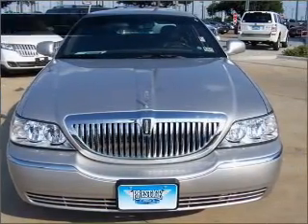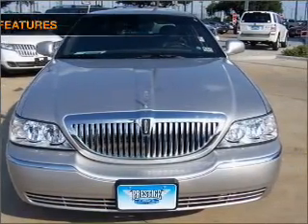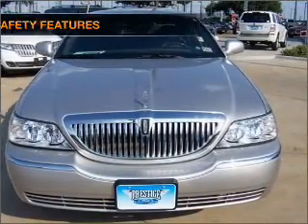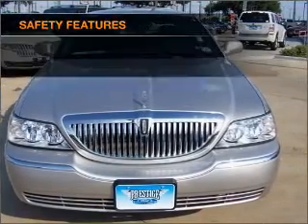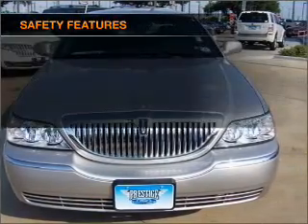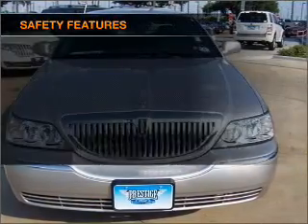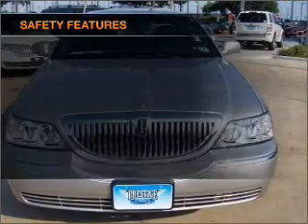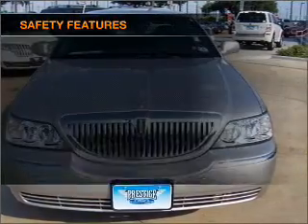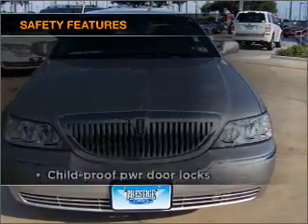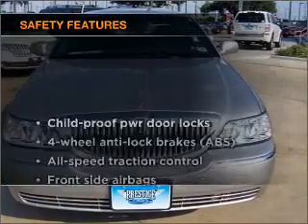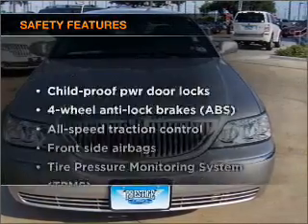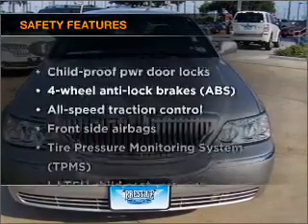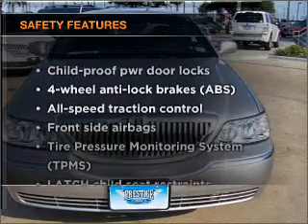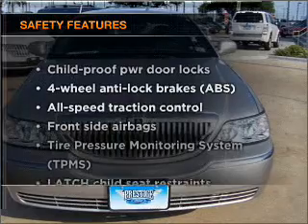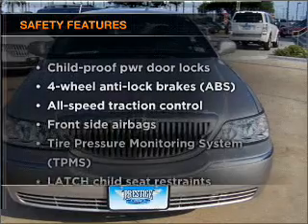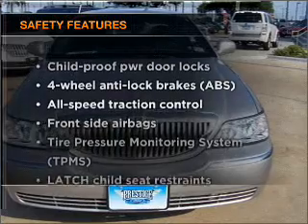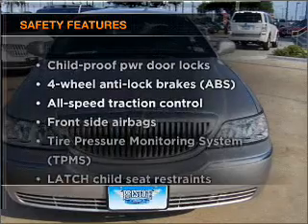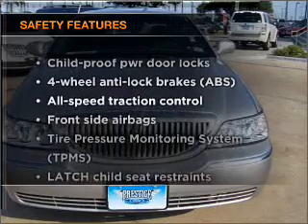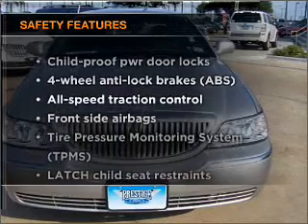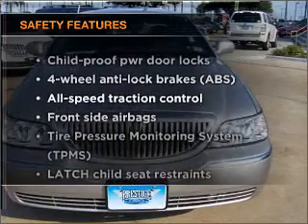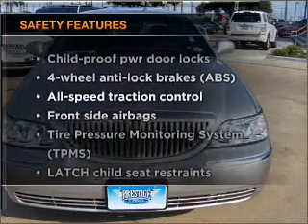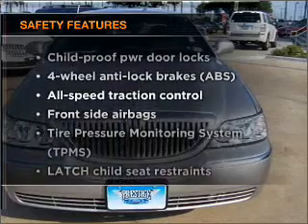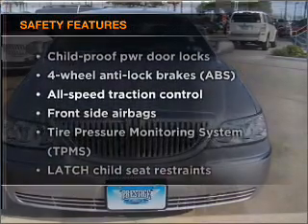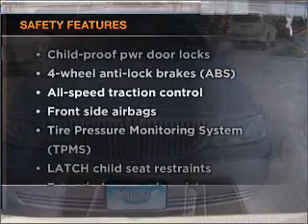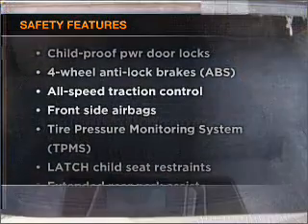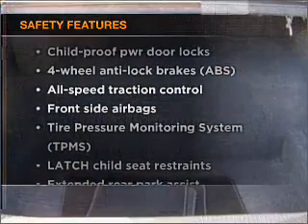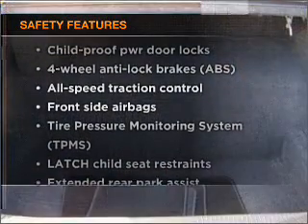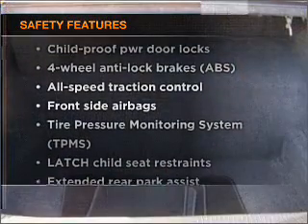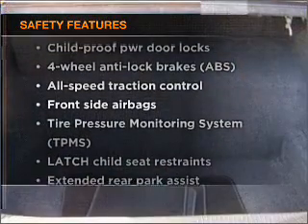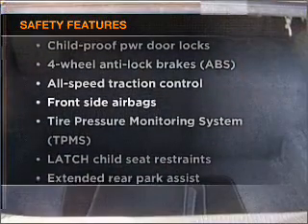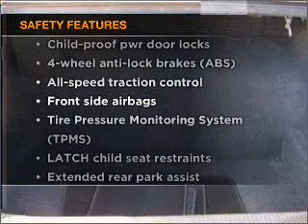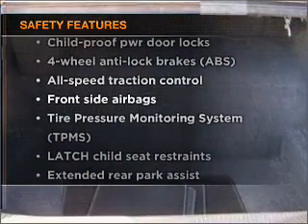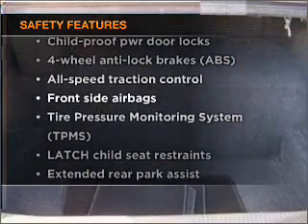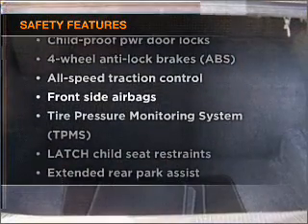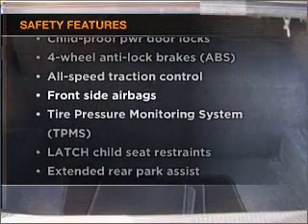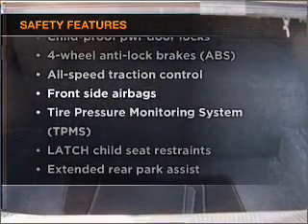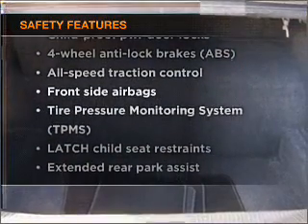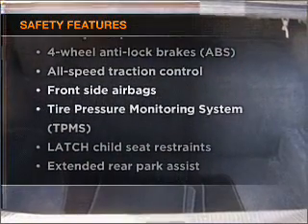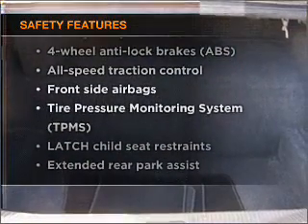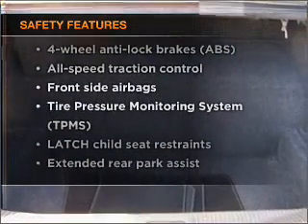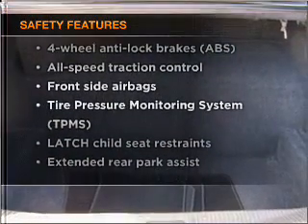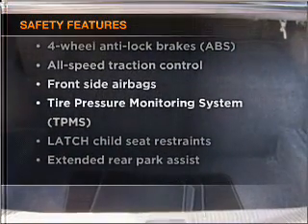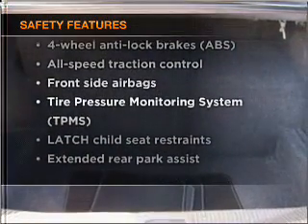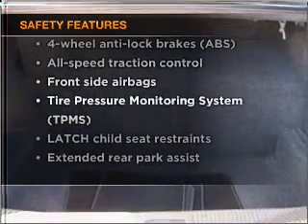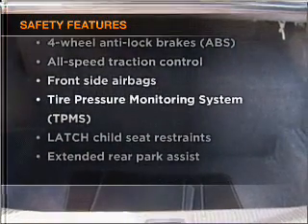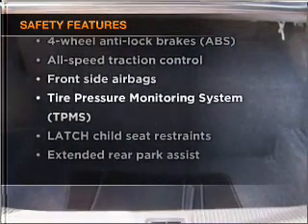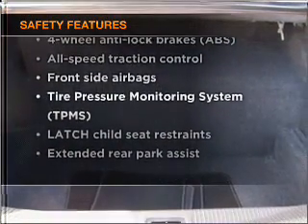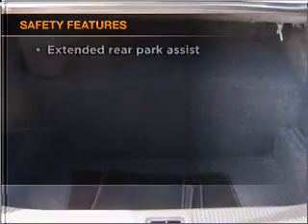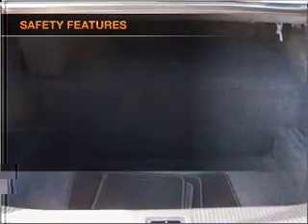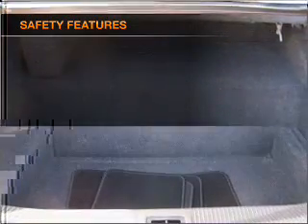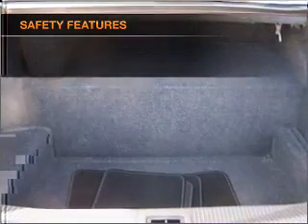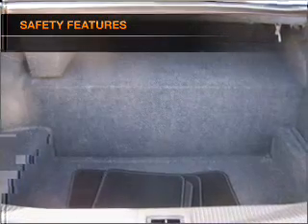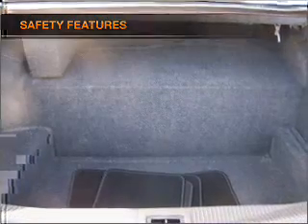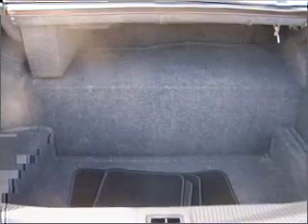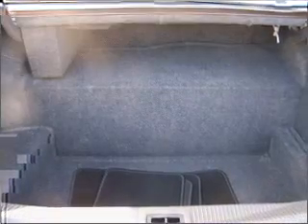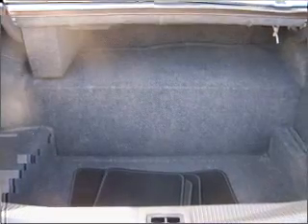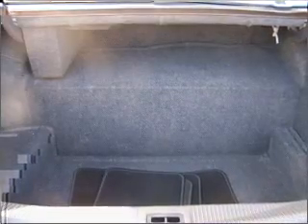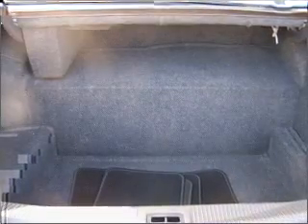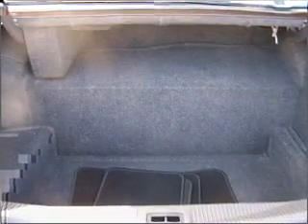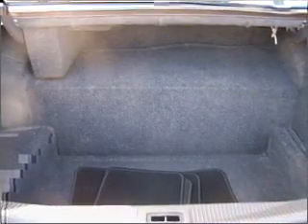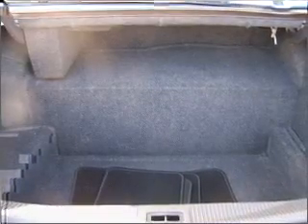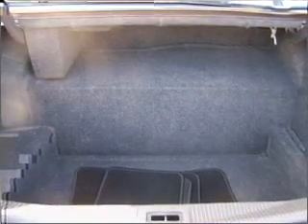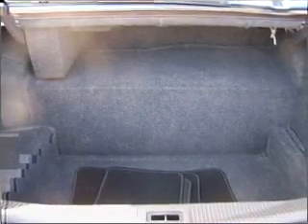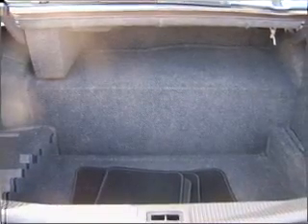If safety is a high priority, rest assured knowing that these top safety components are included: side airbag.